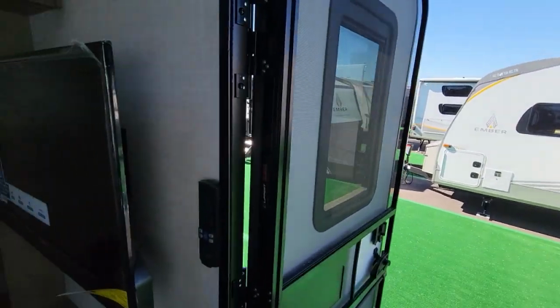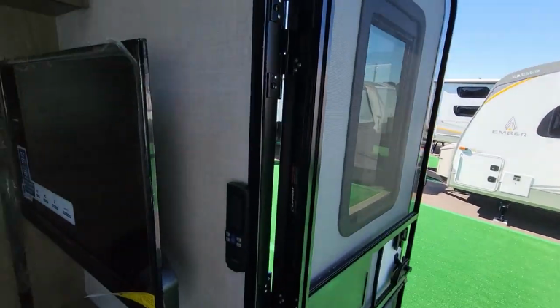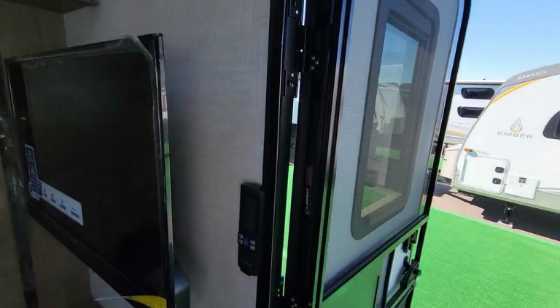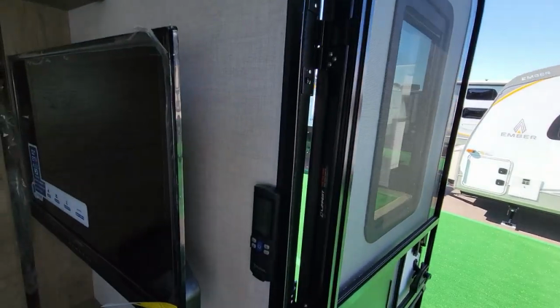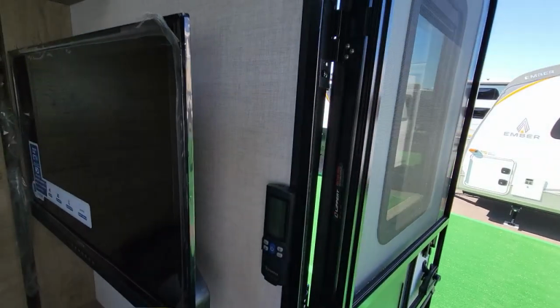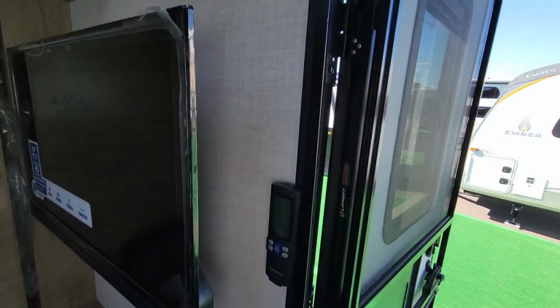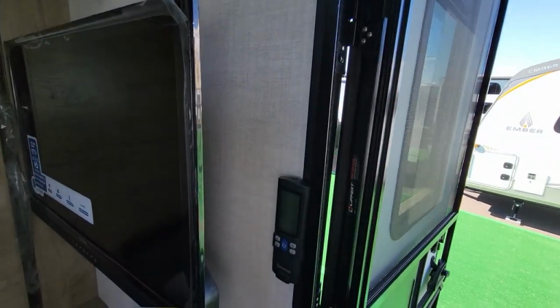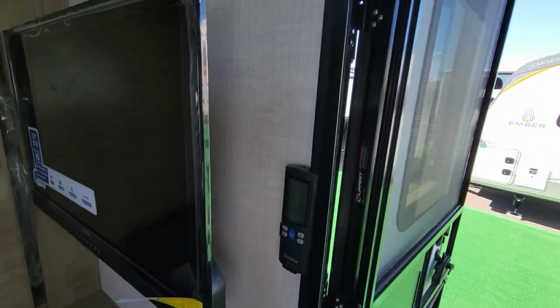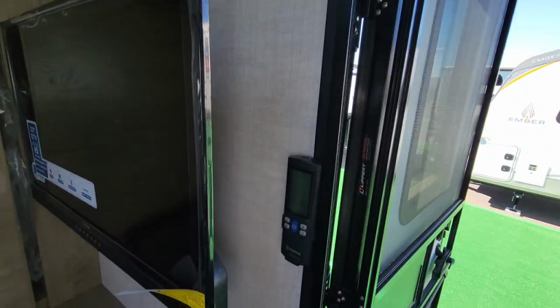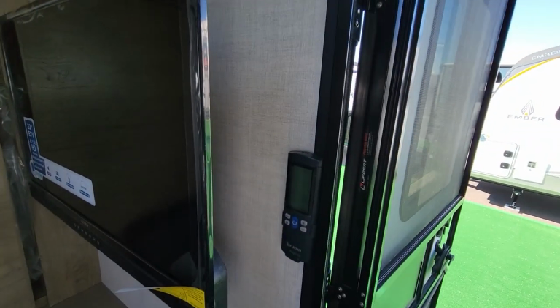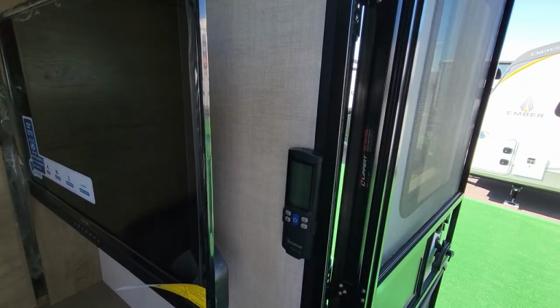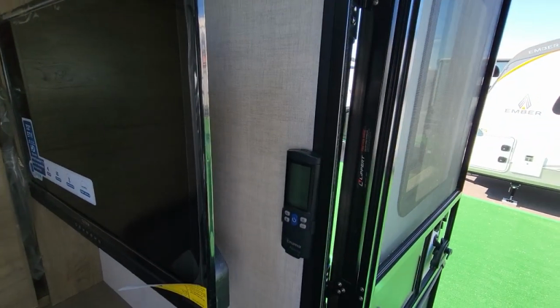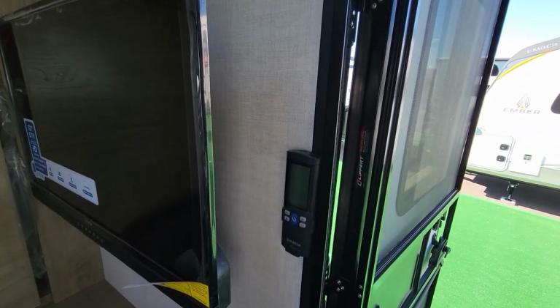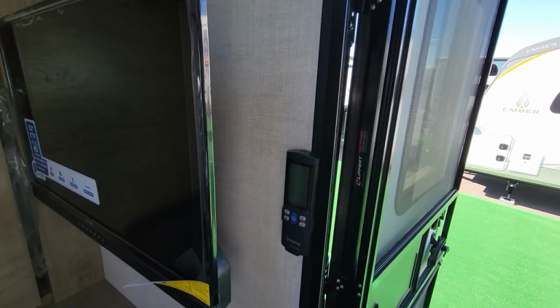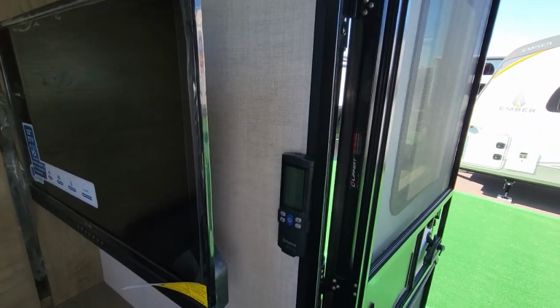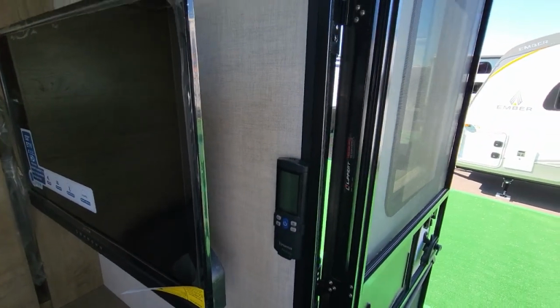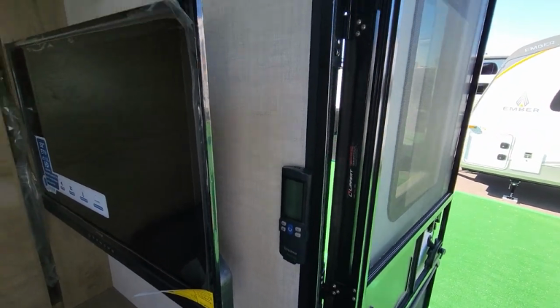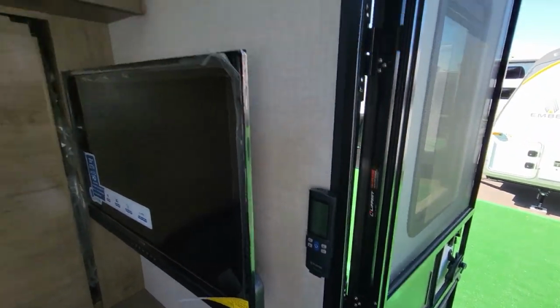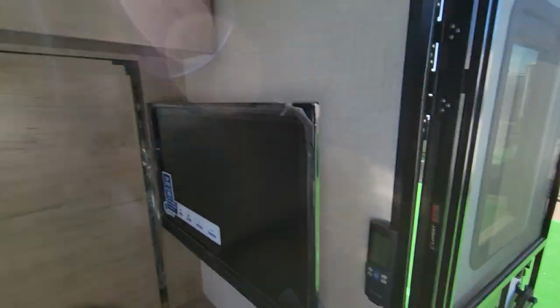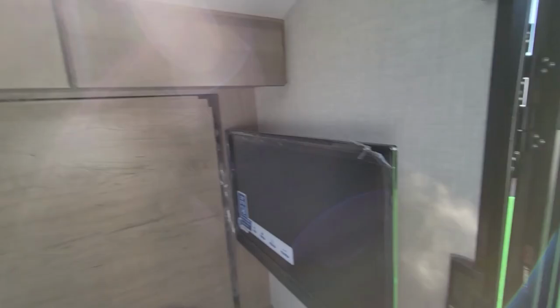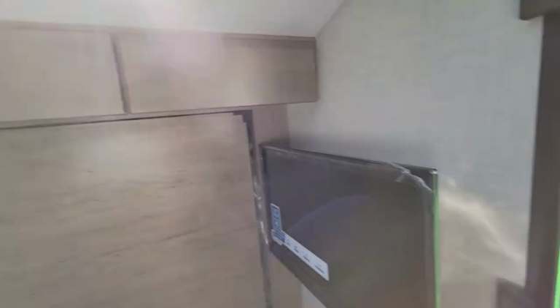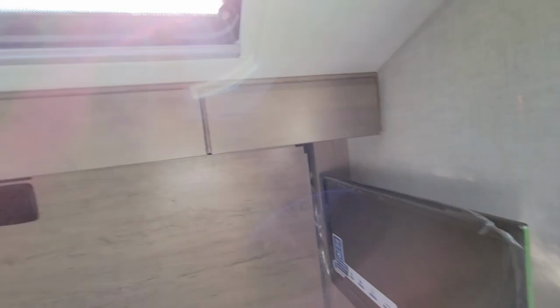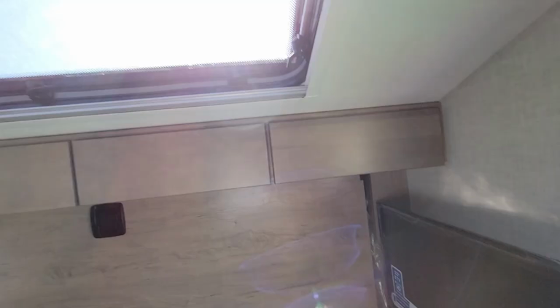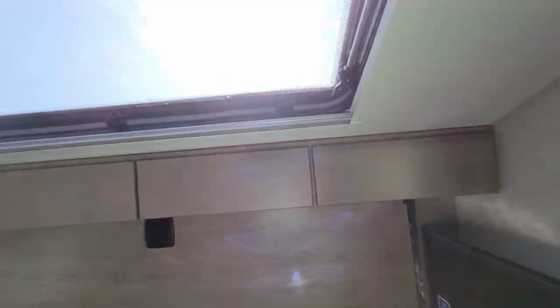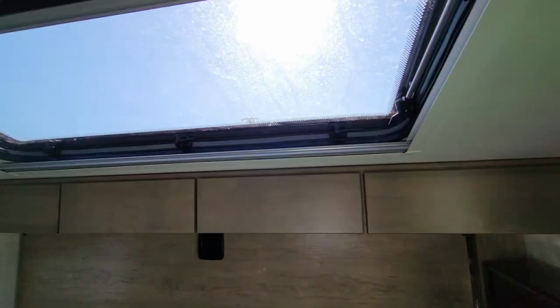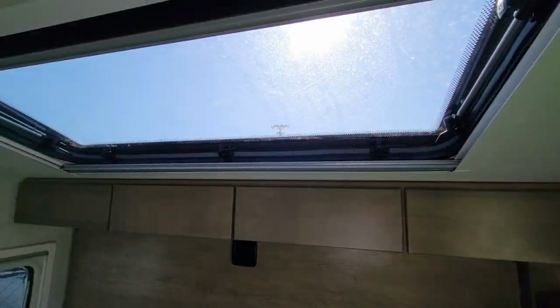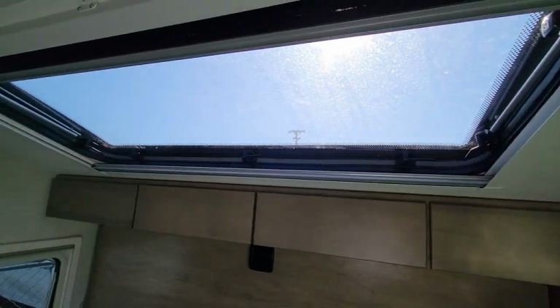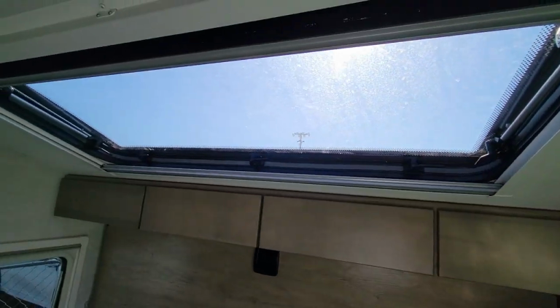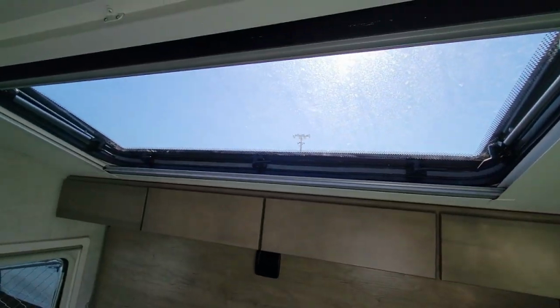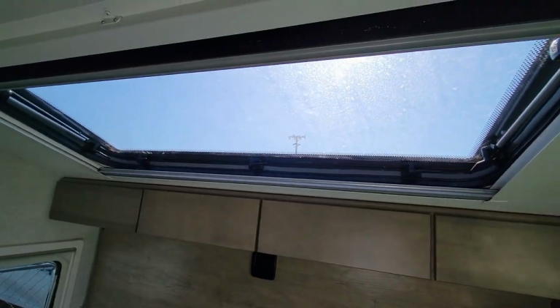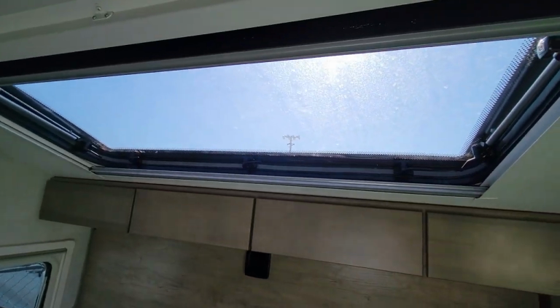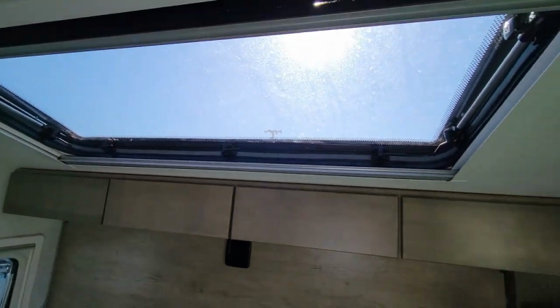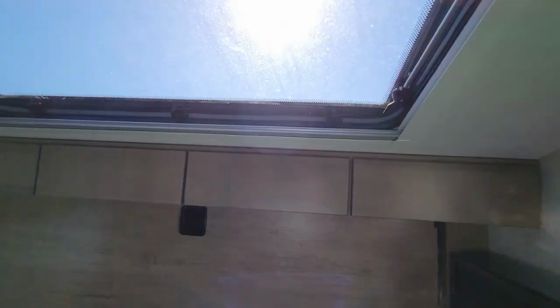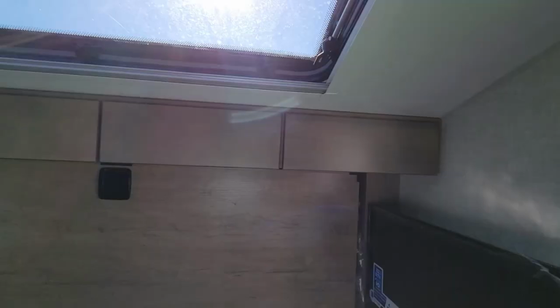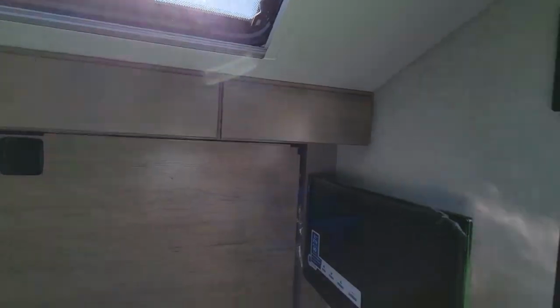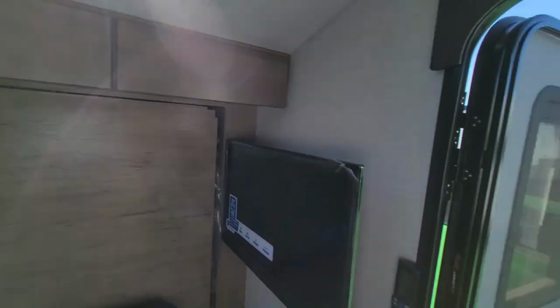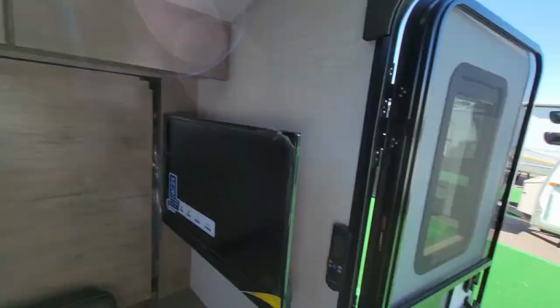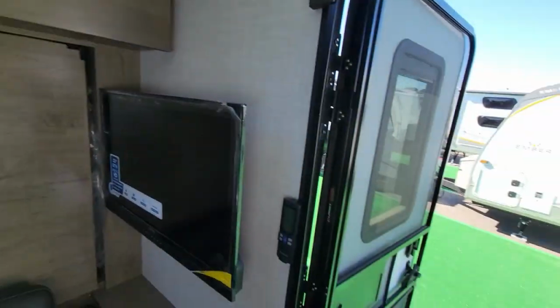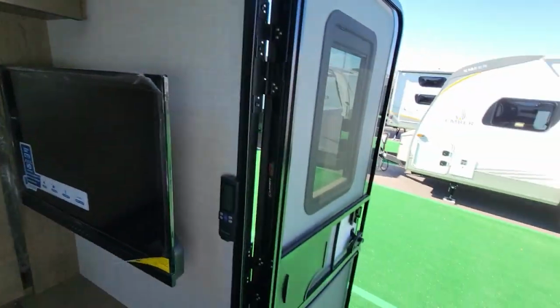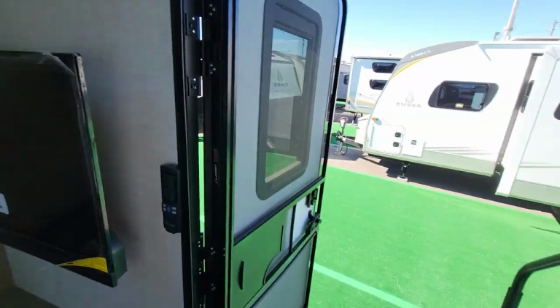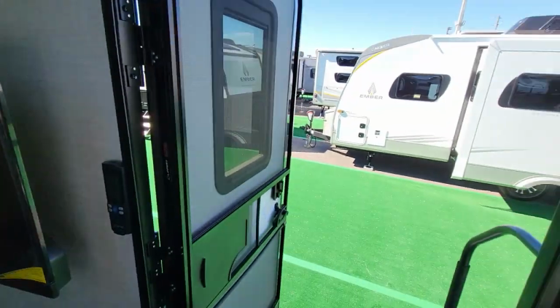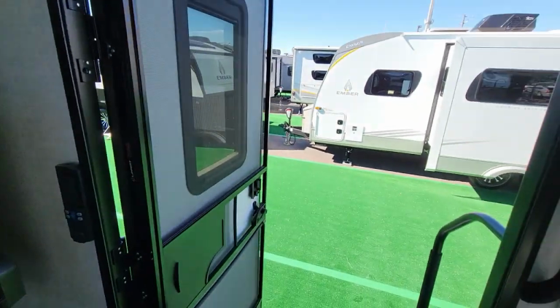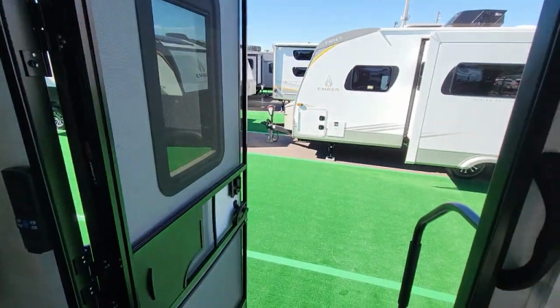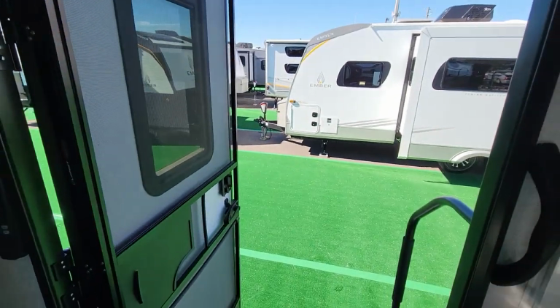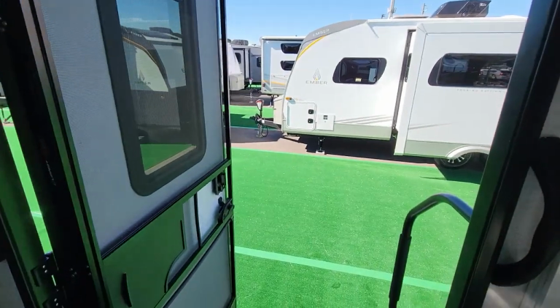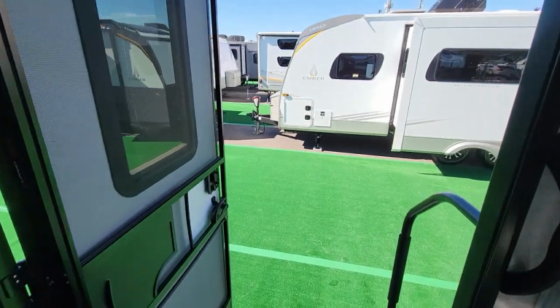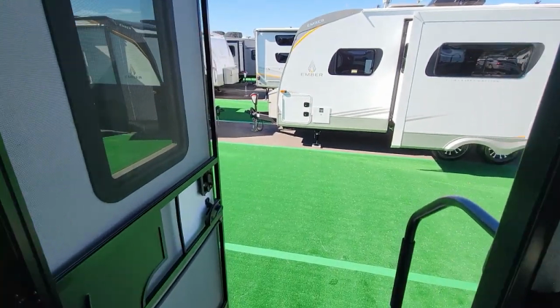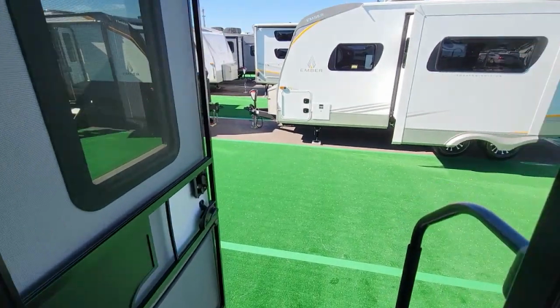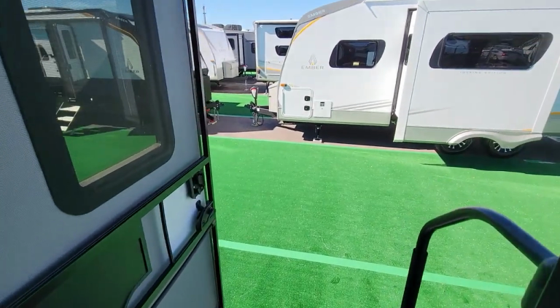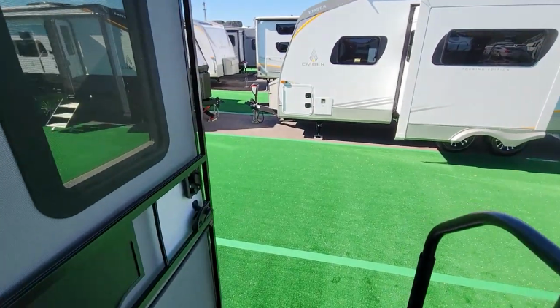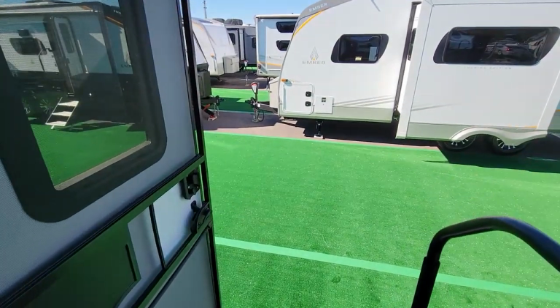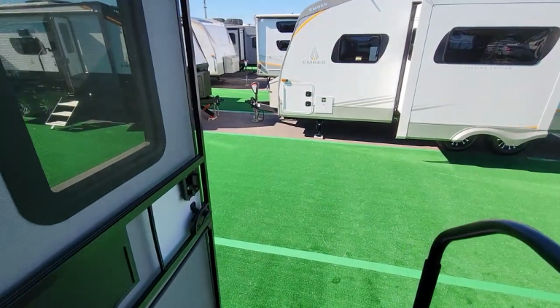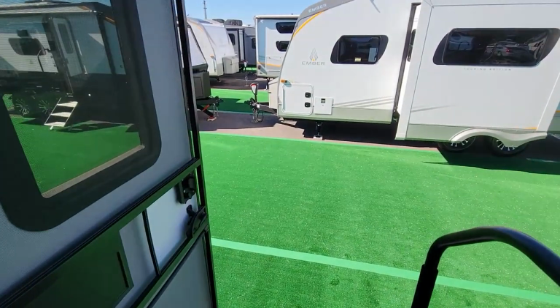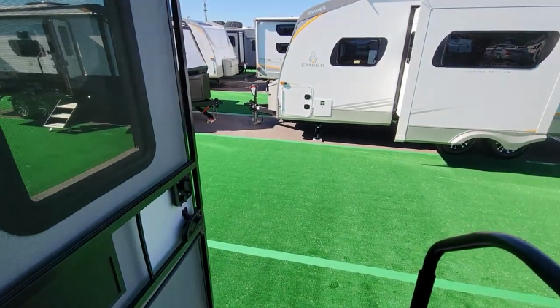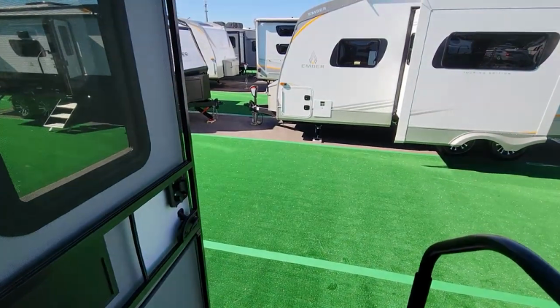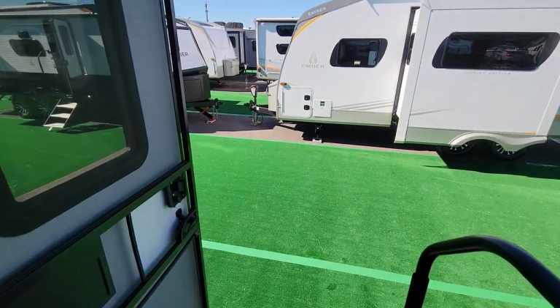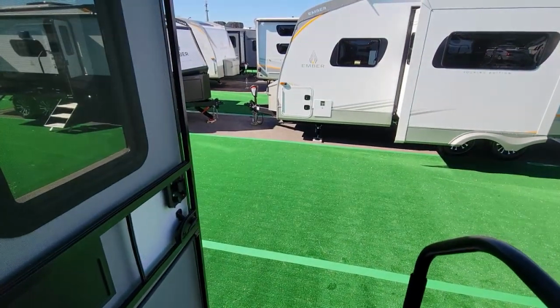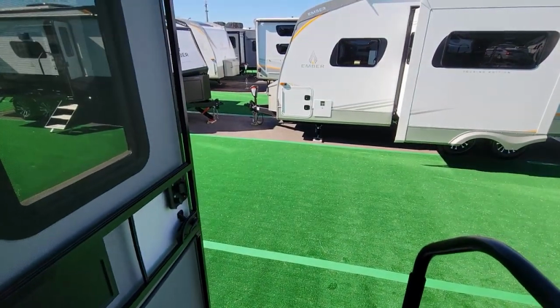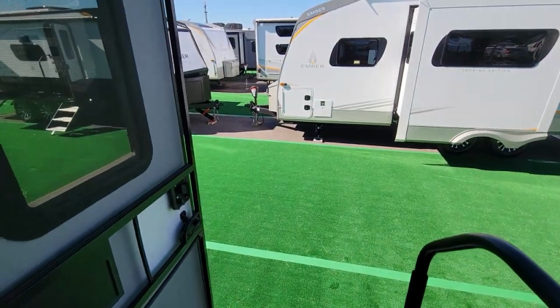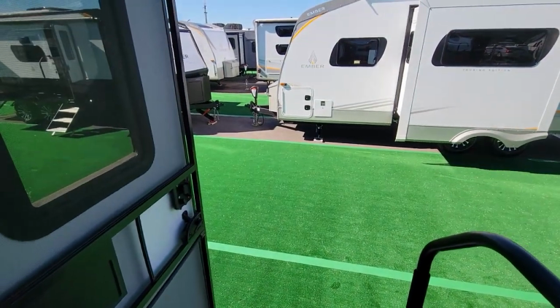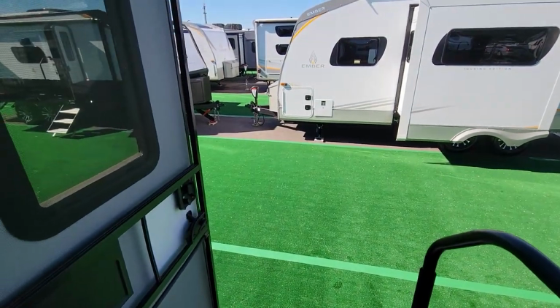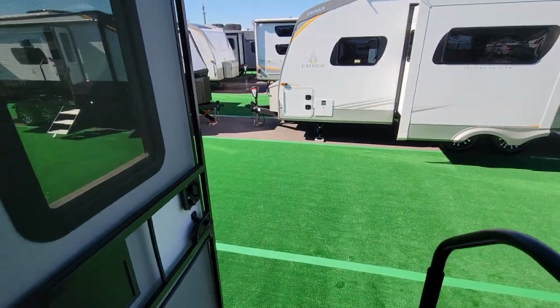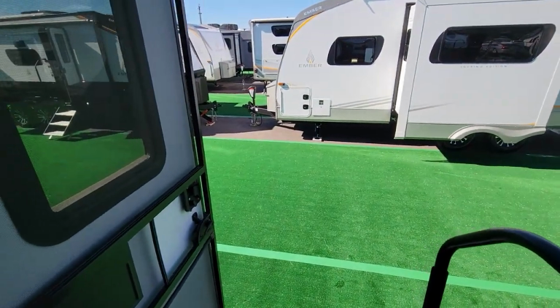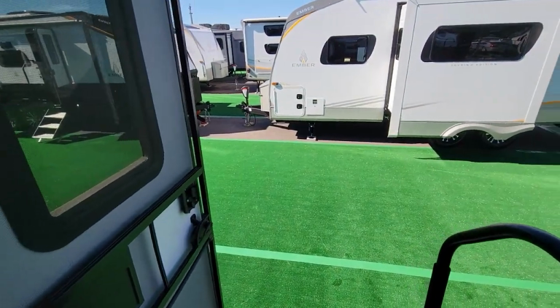12-volt fridge. They've gone to Truma in everything, and there's a remote for the air conditioner. Let your light in with both doors open and a breeze — it's really comfortable in here.